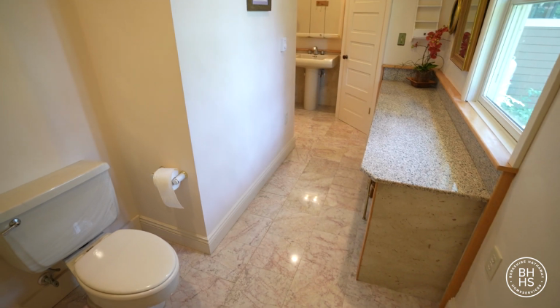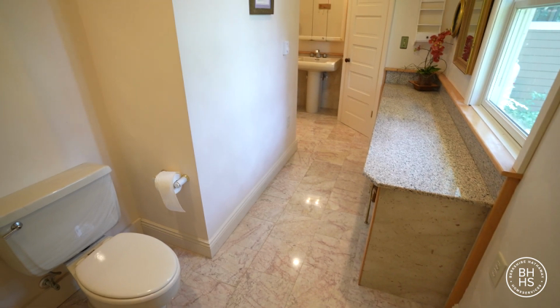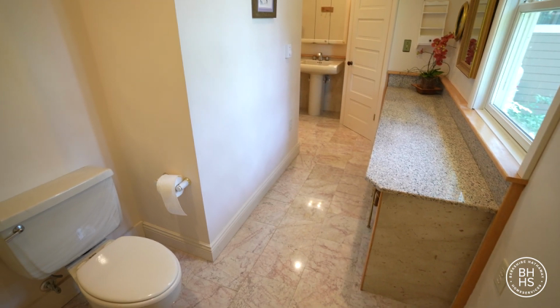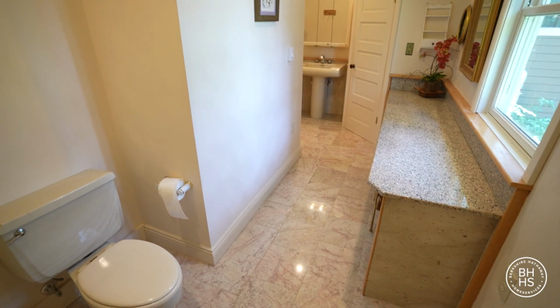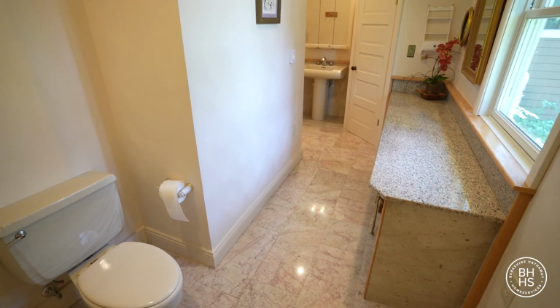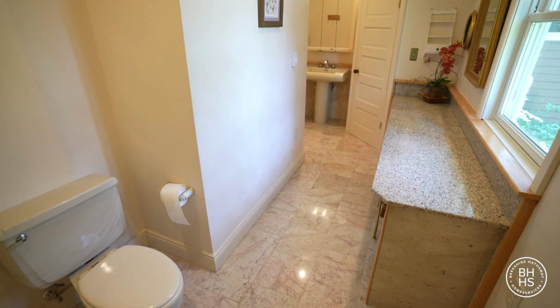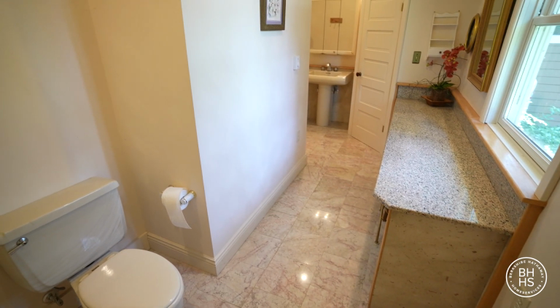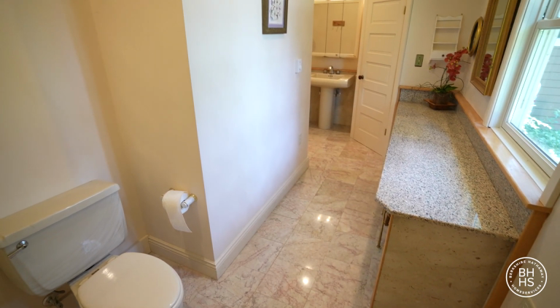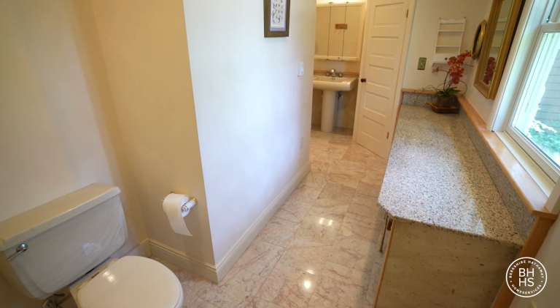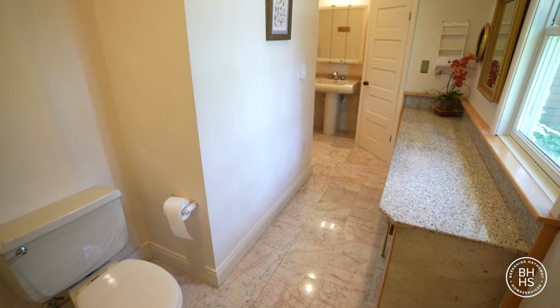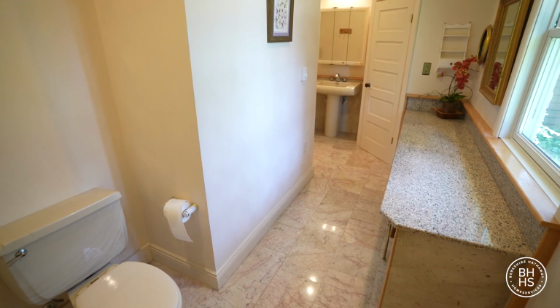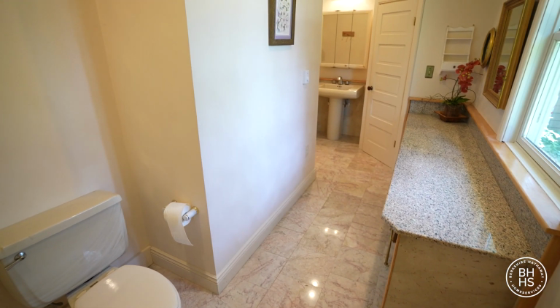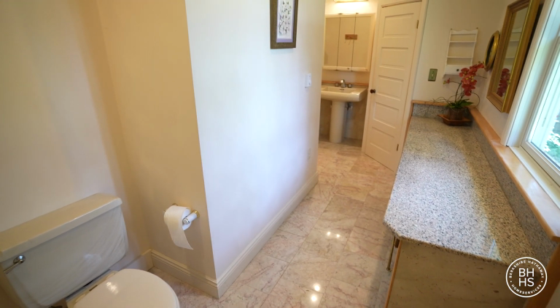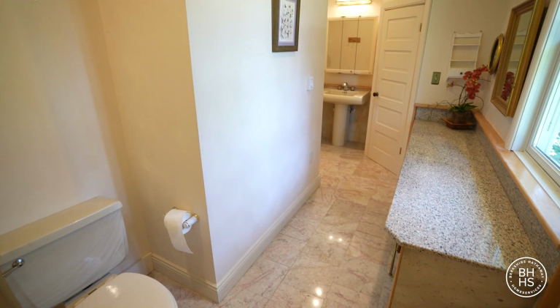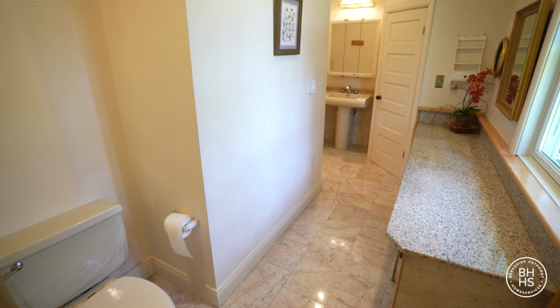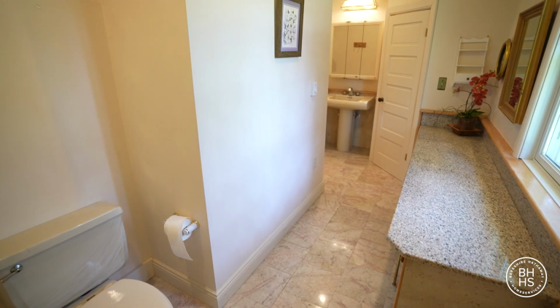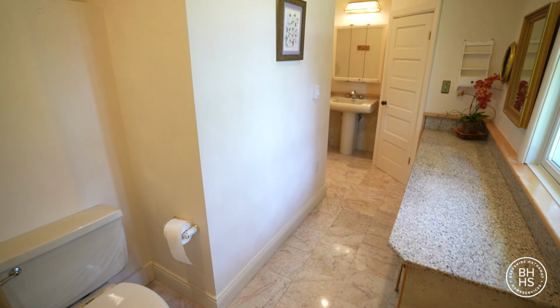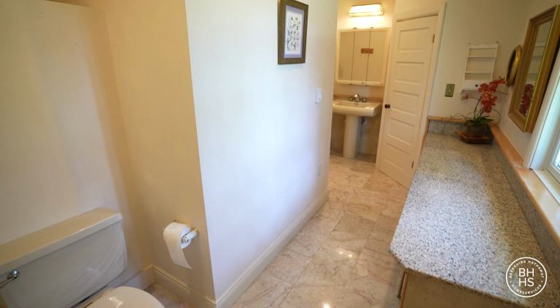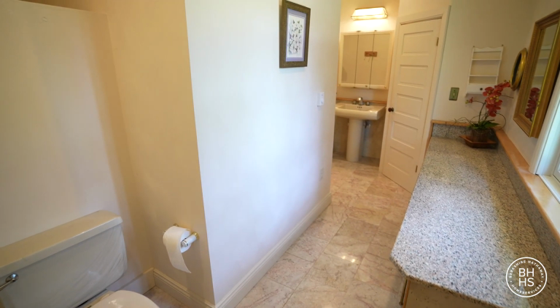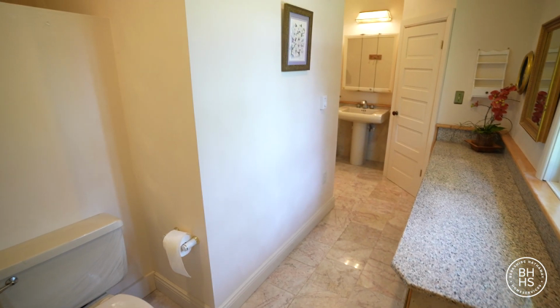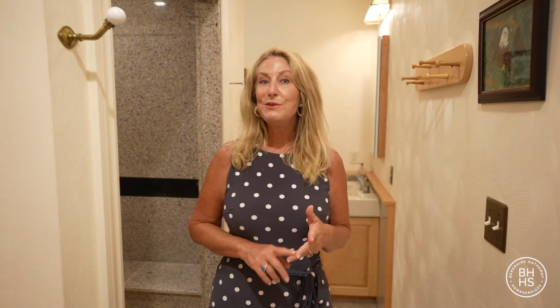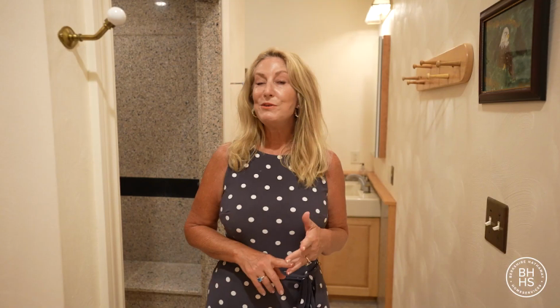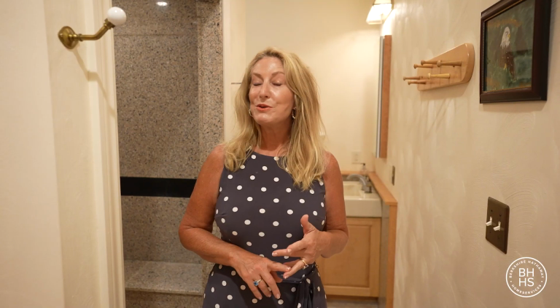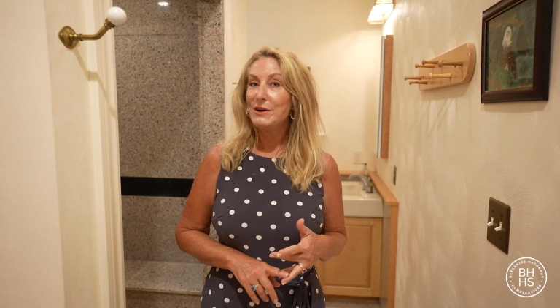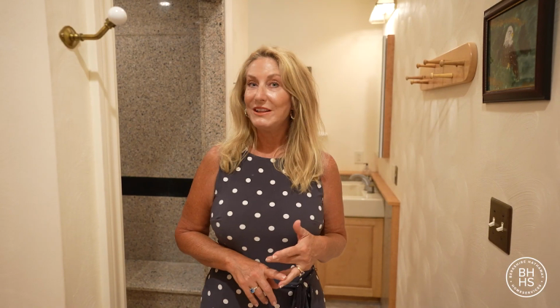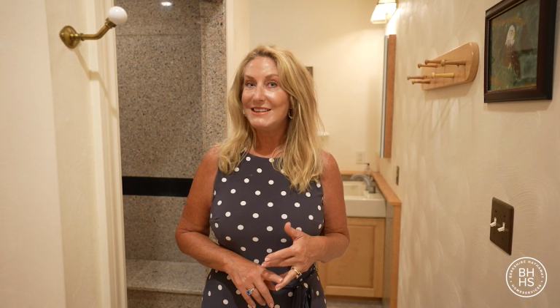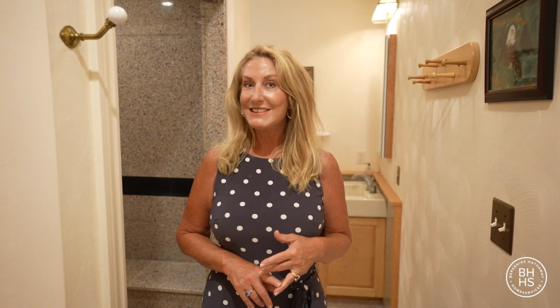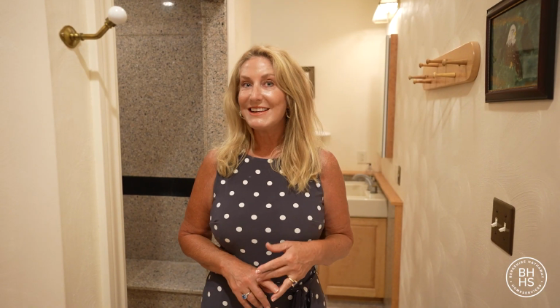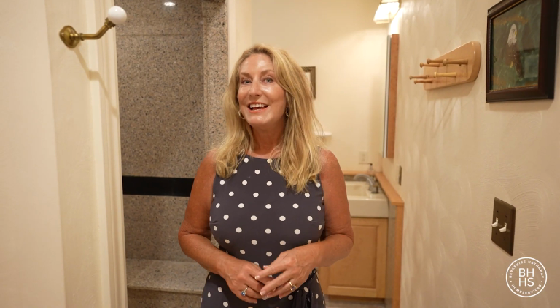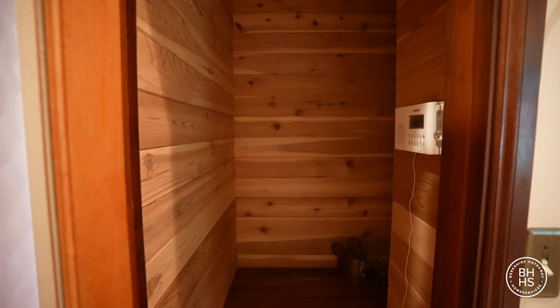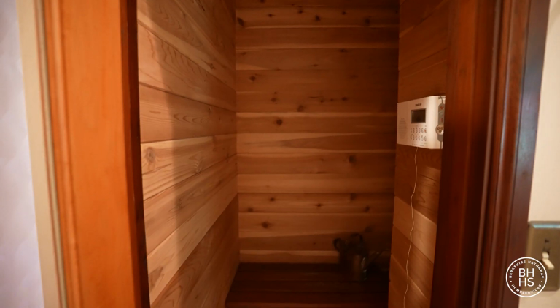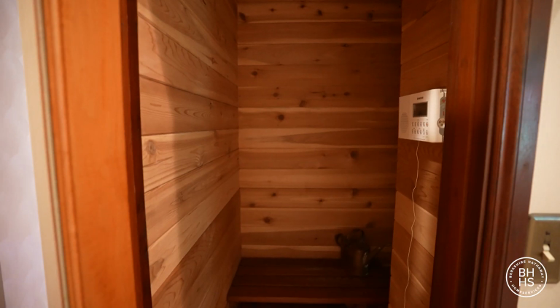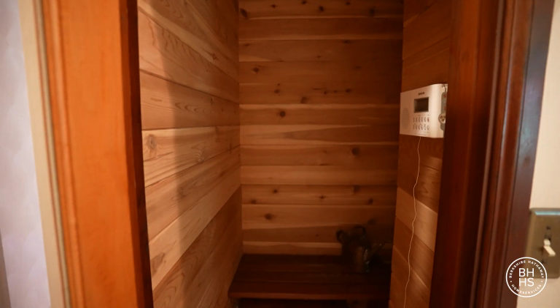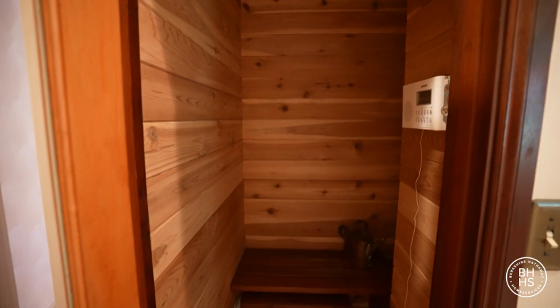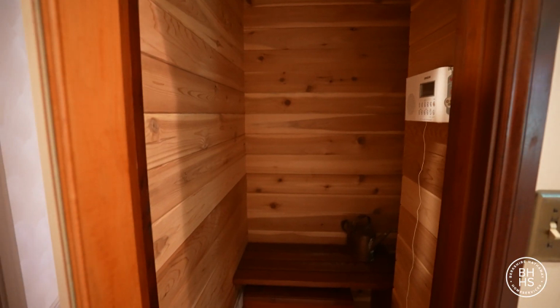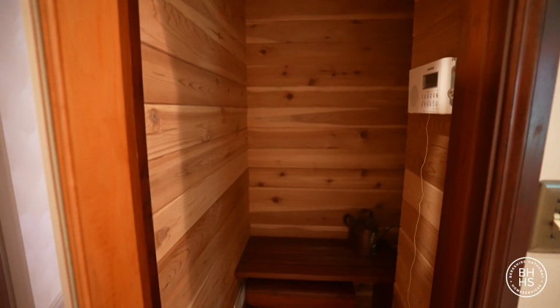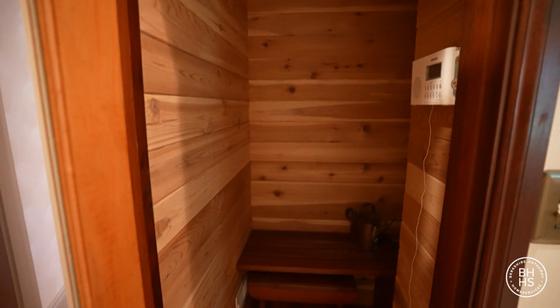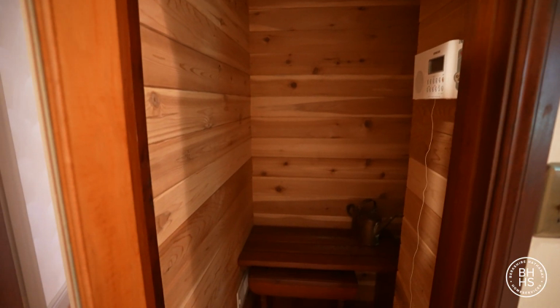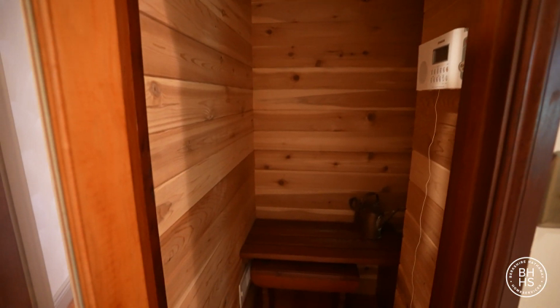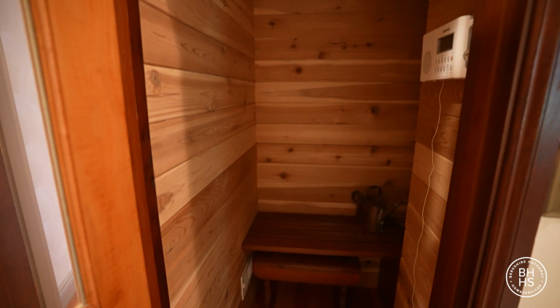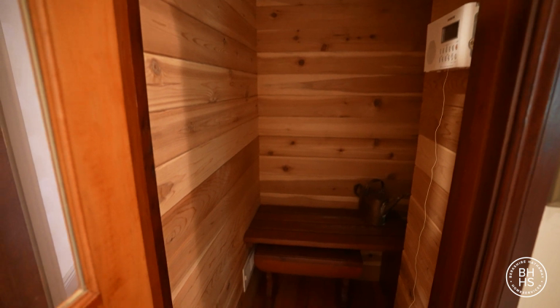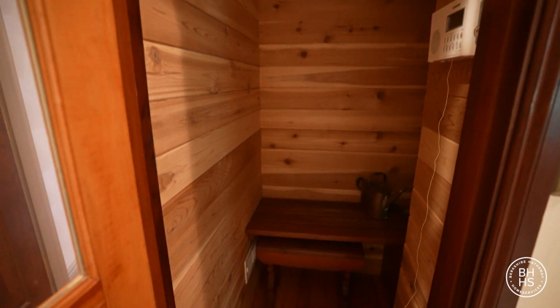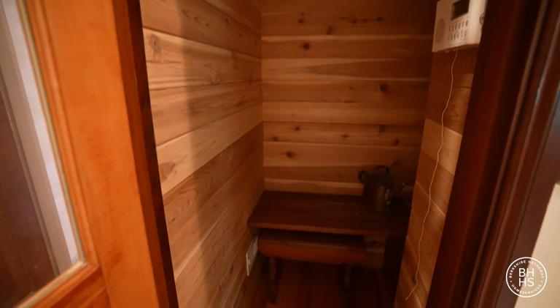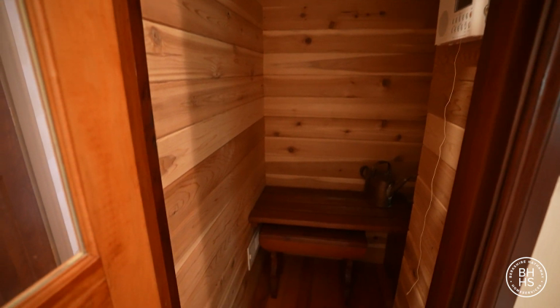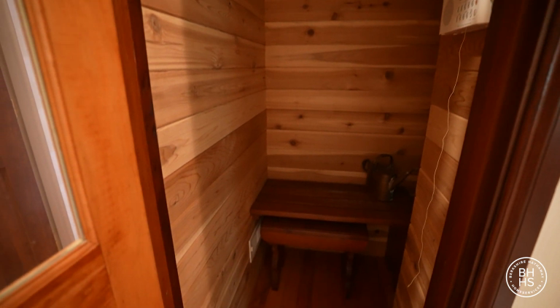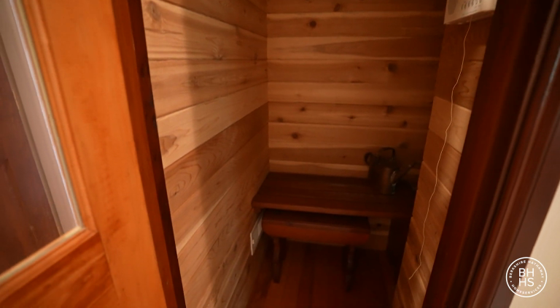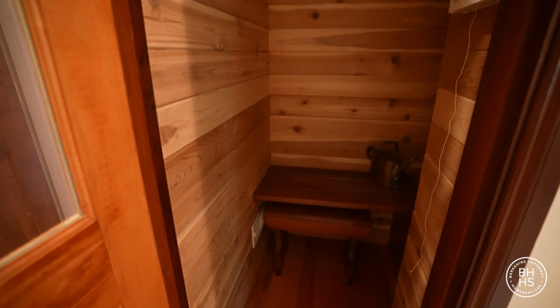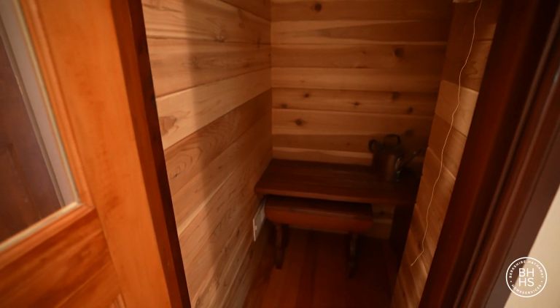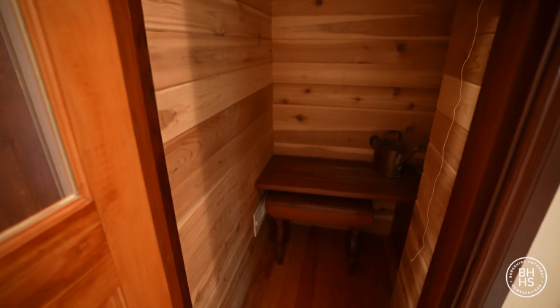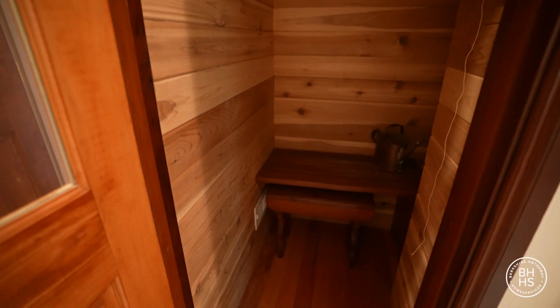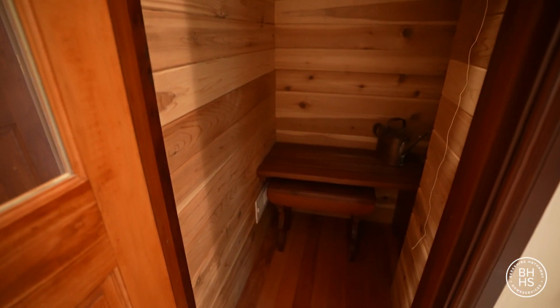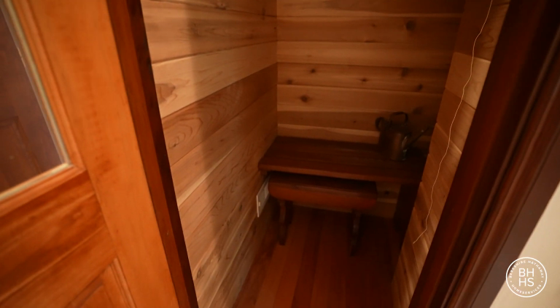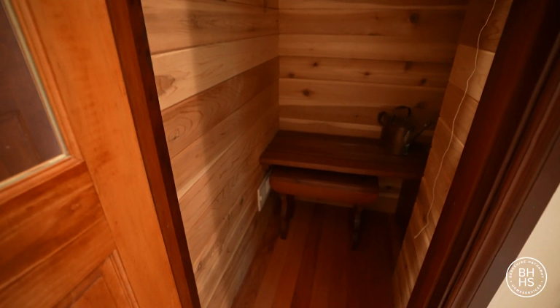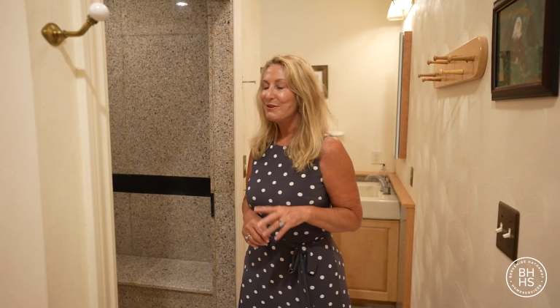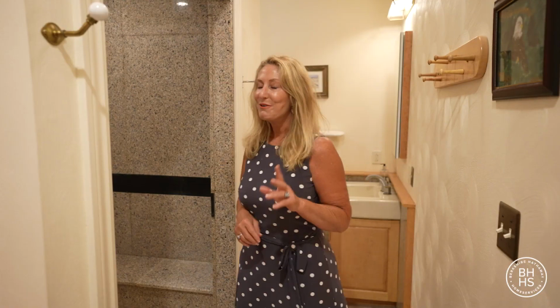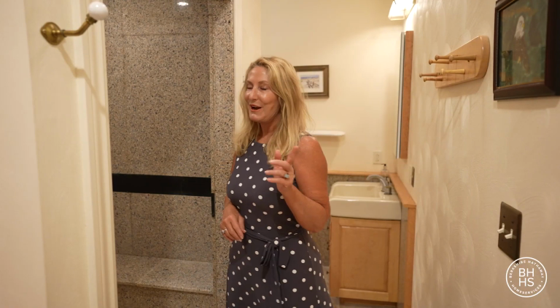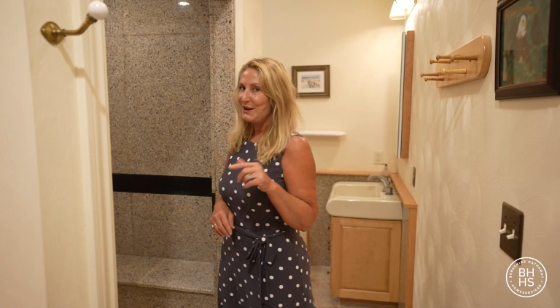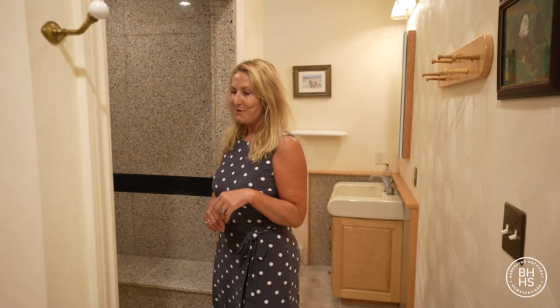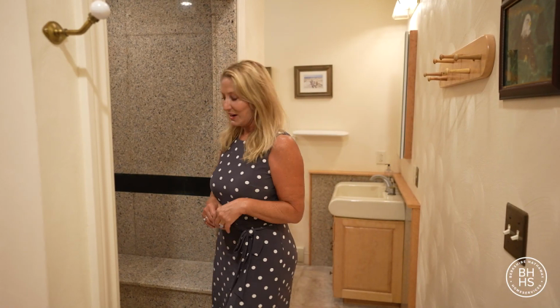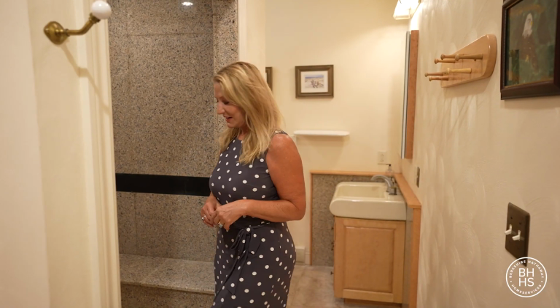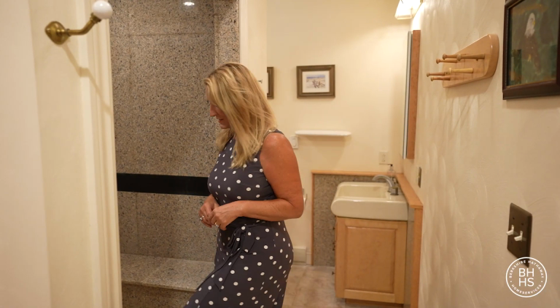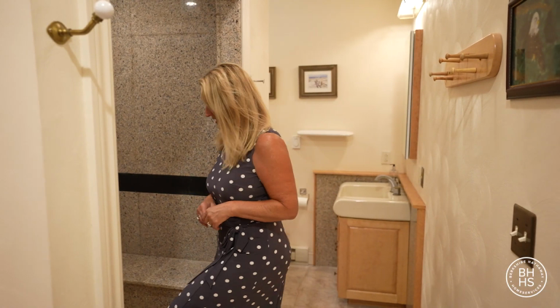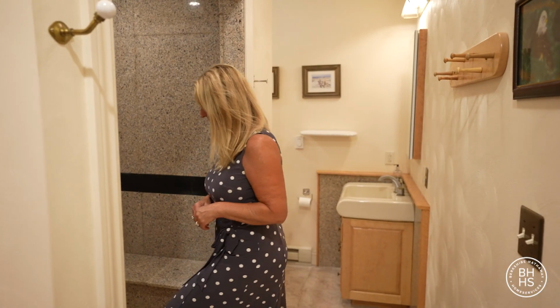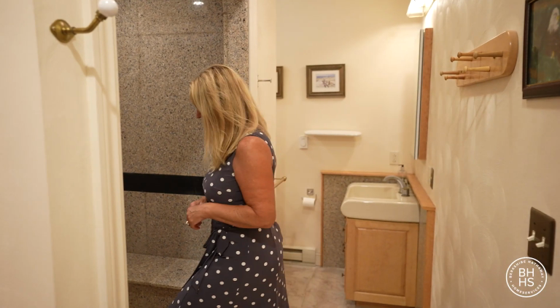This master bathroom has two toilets. It has a sauna and it has a beautiful granite walk-in shower.